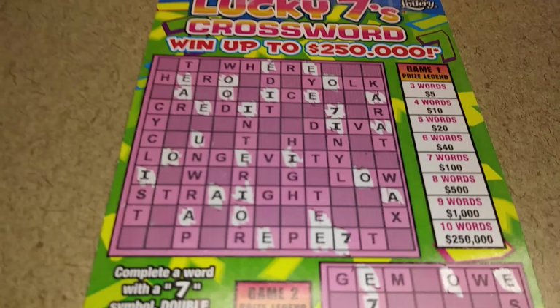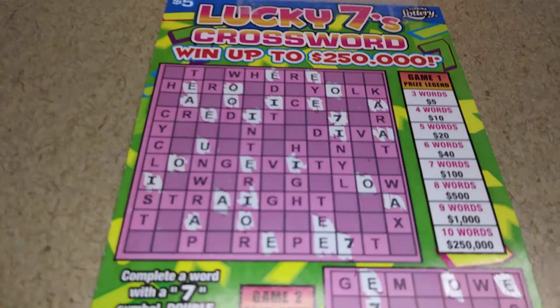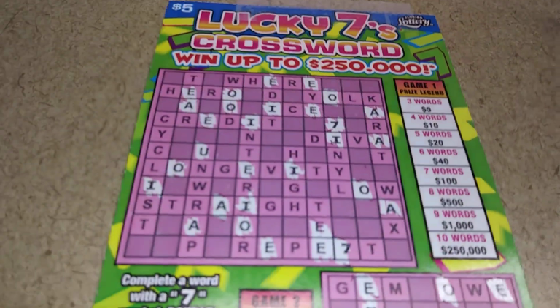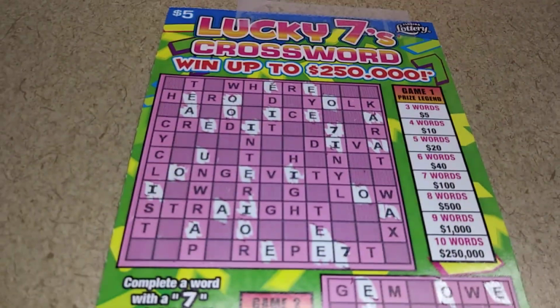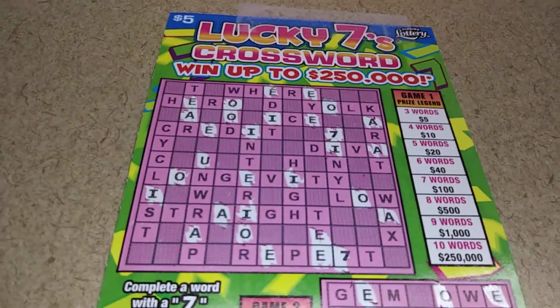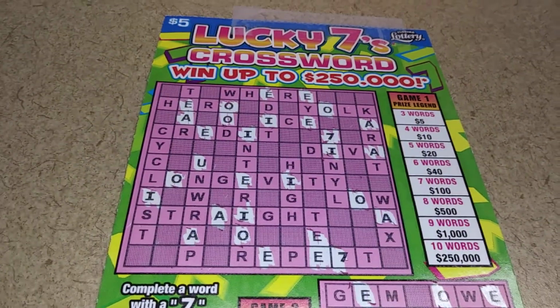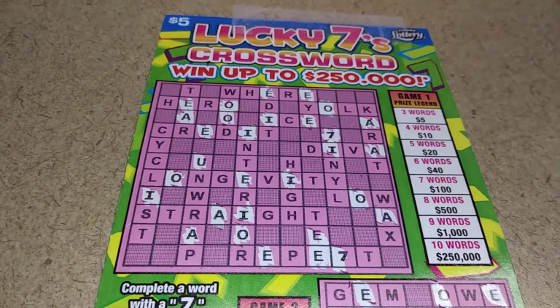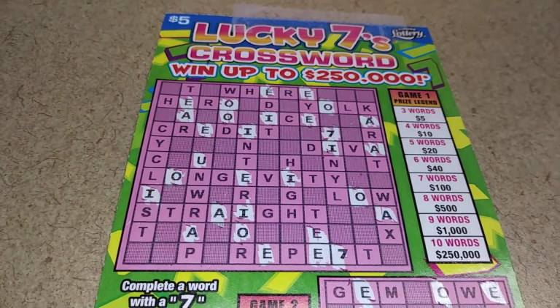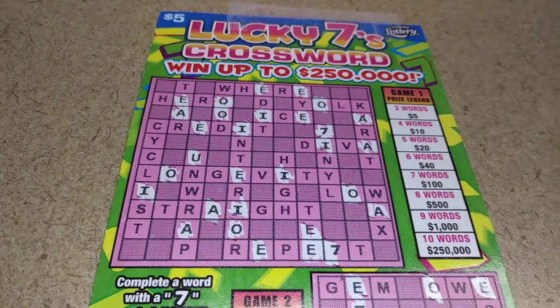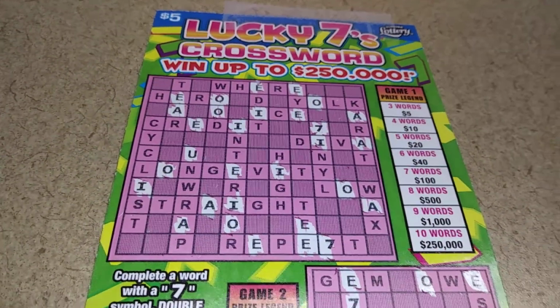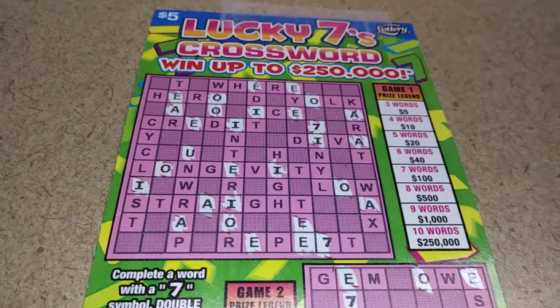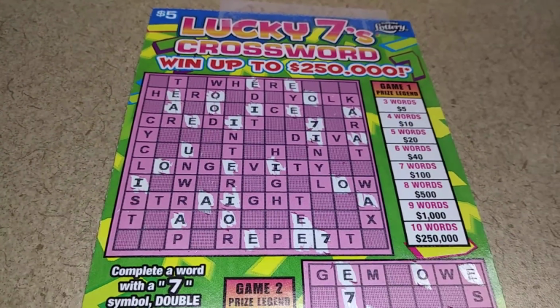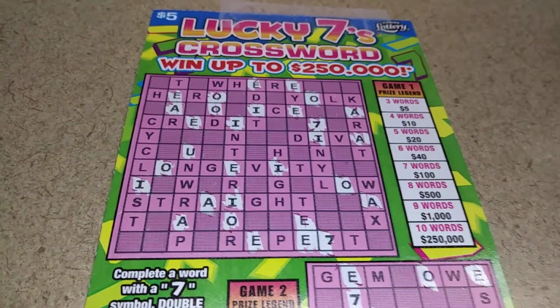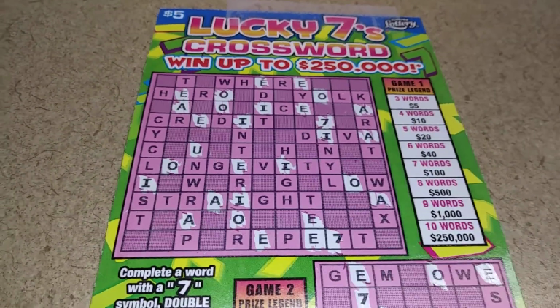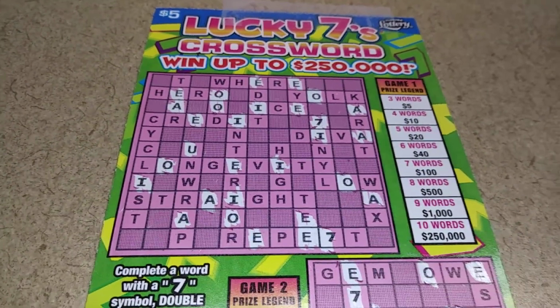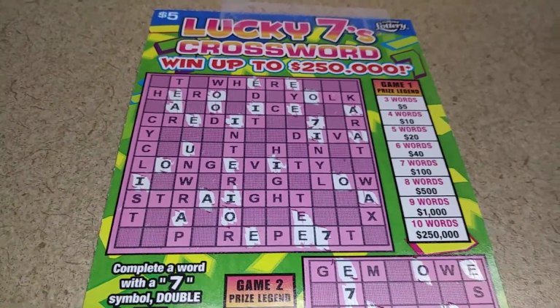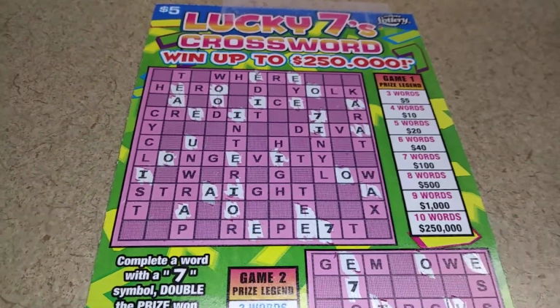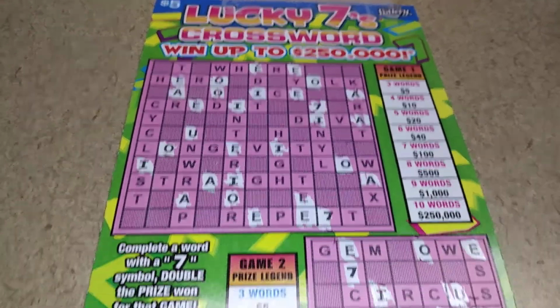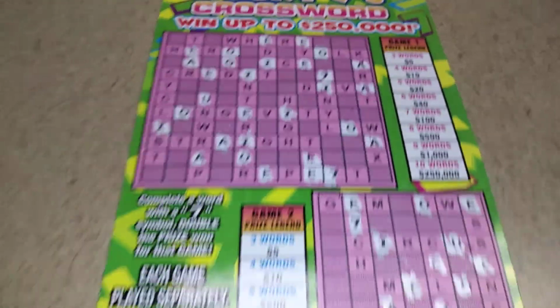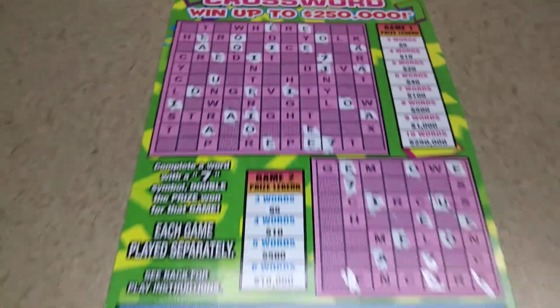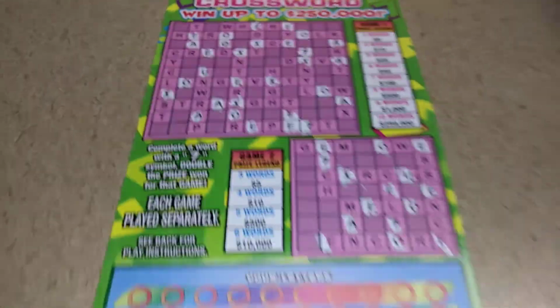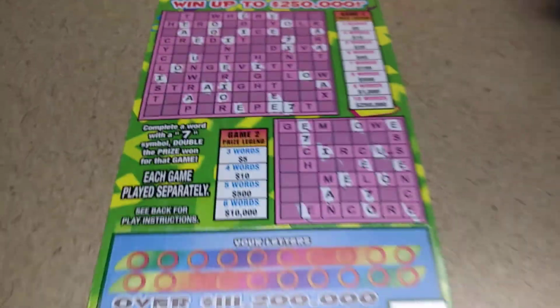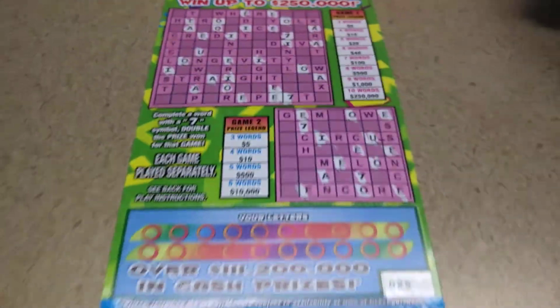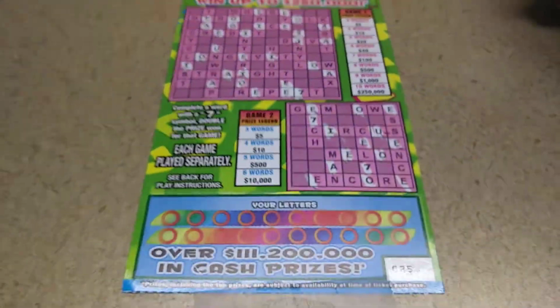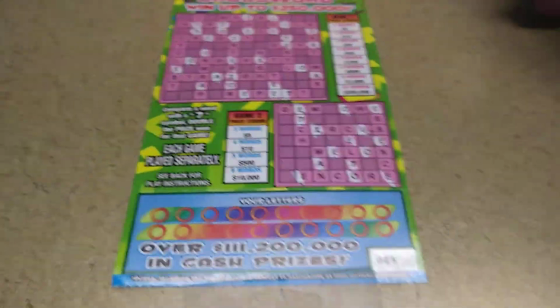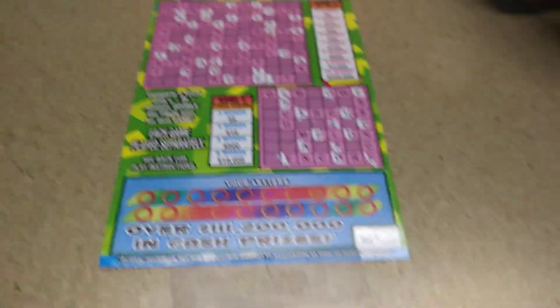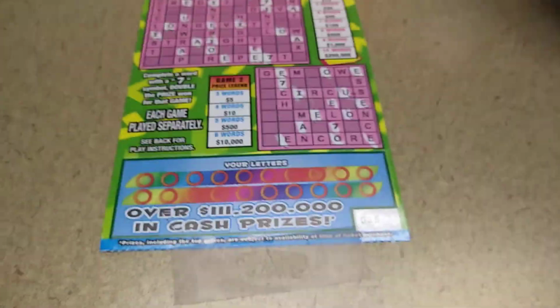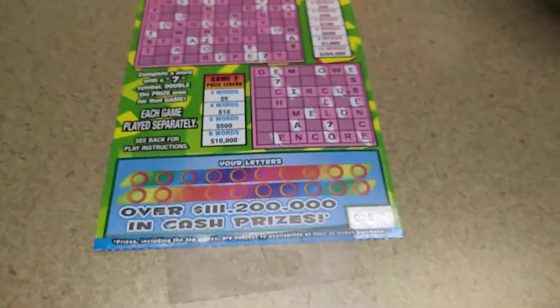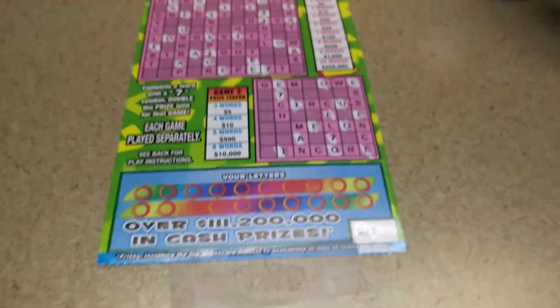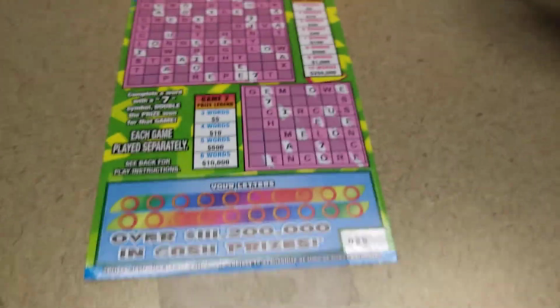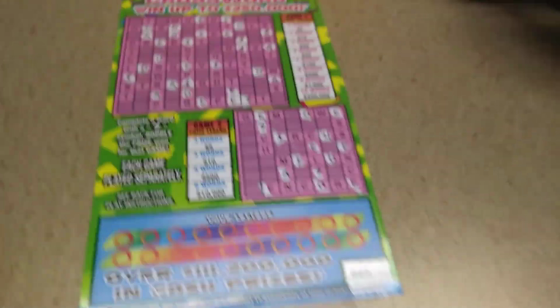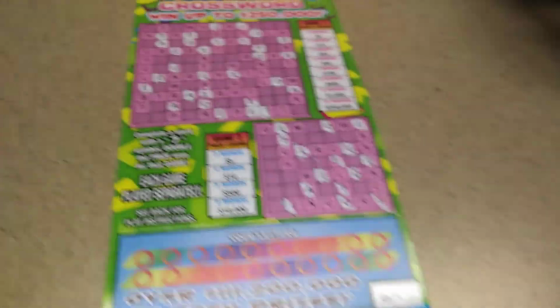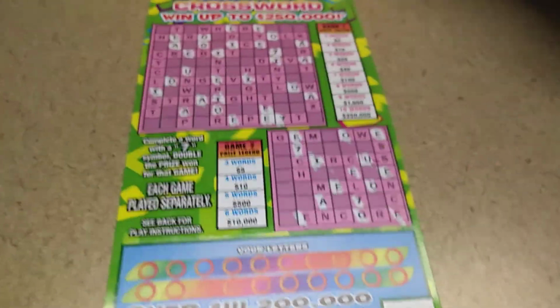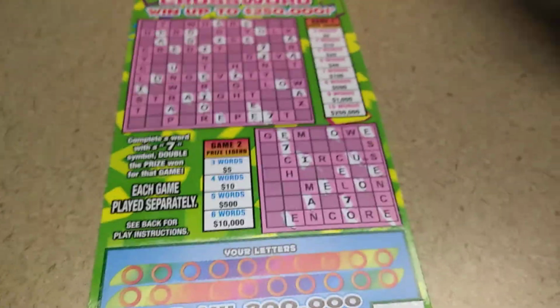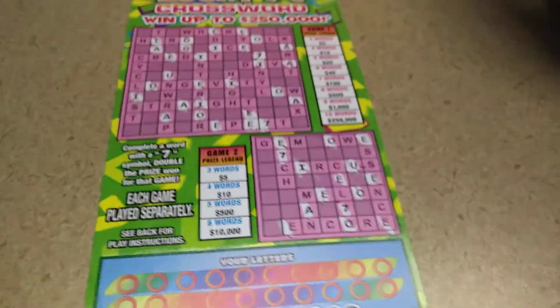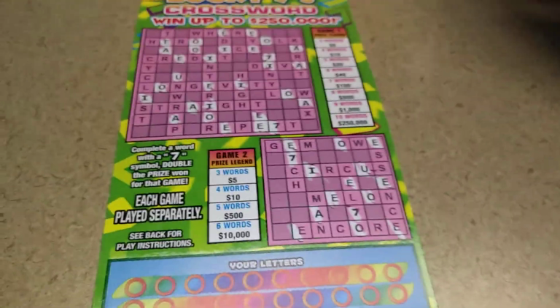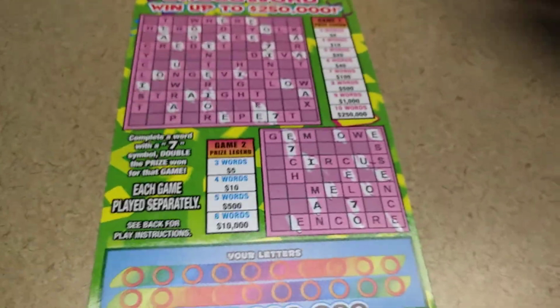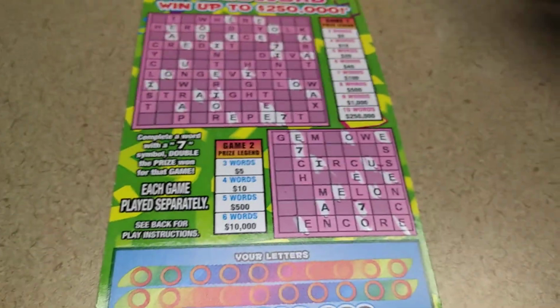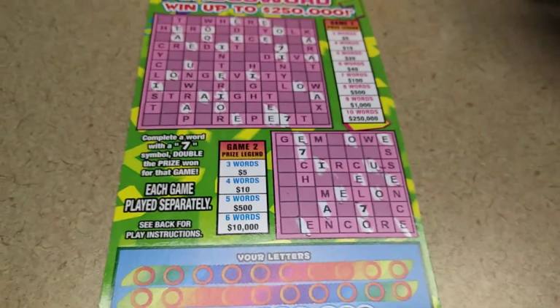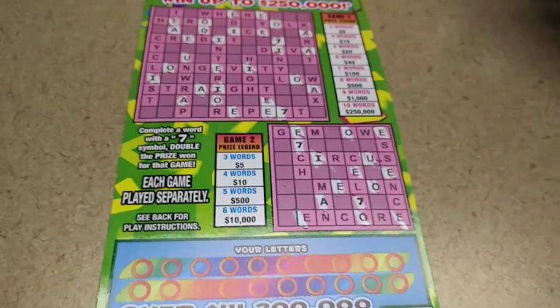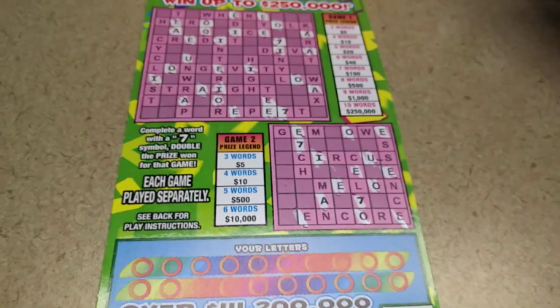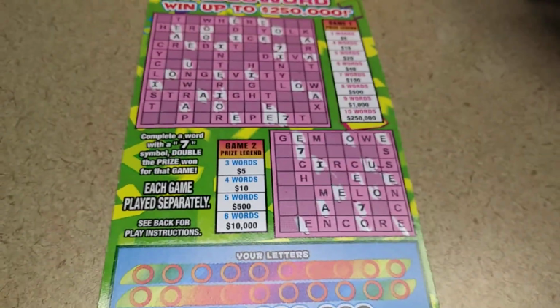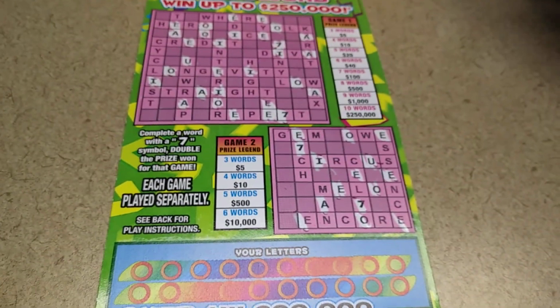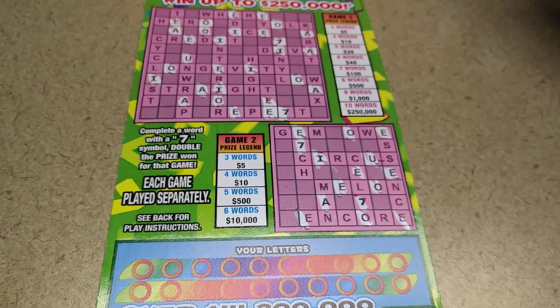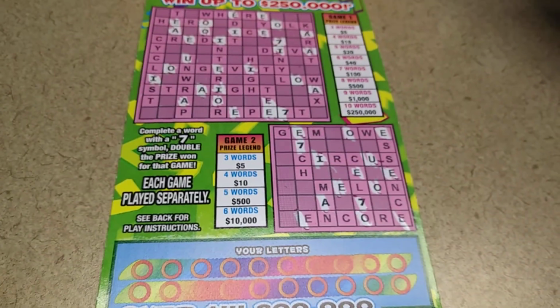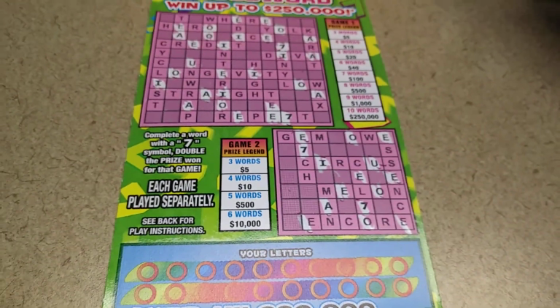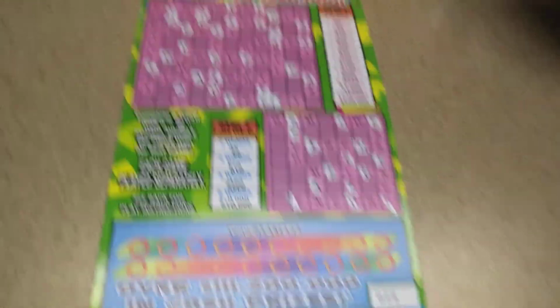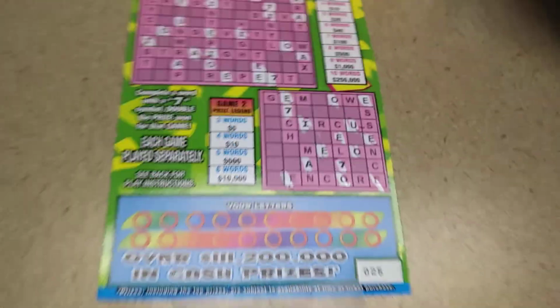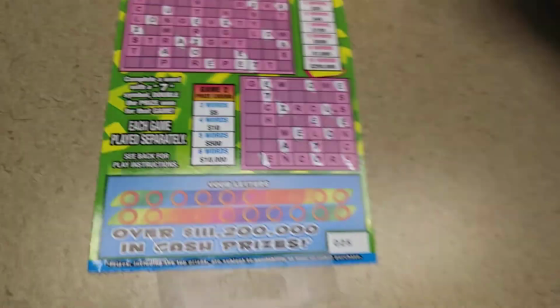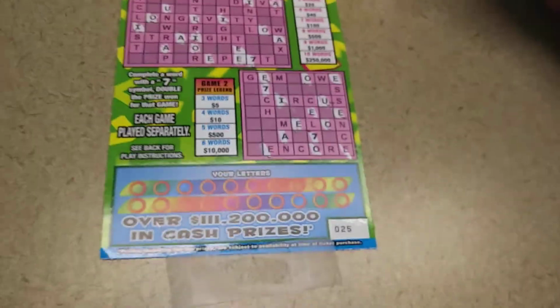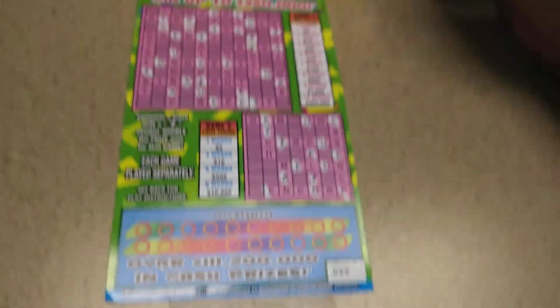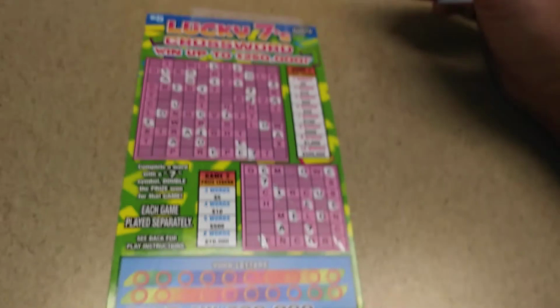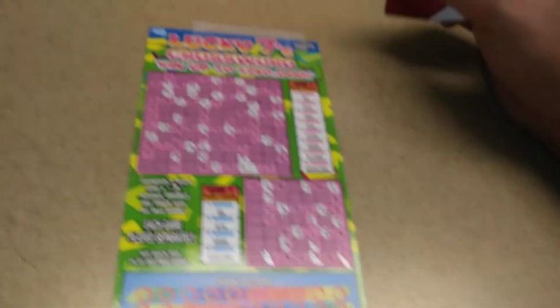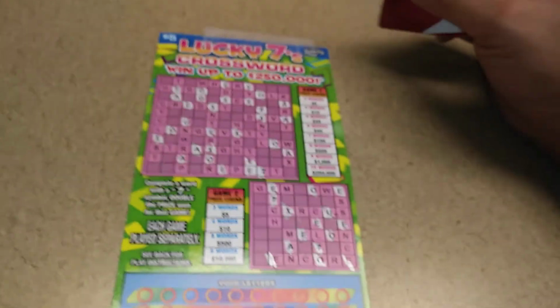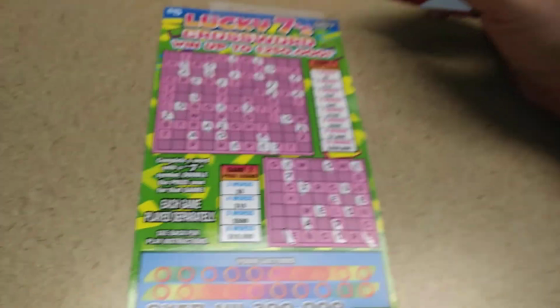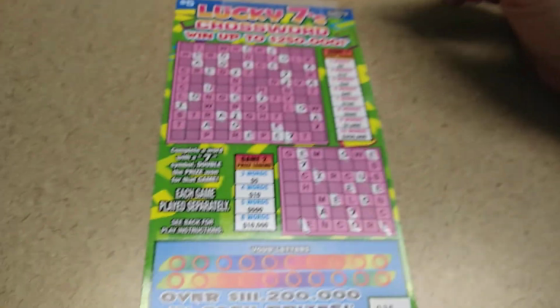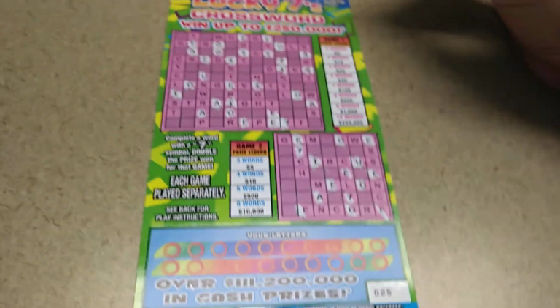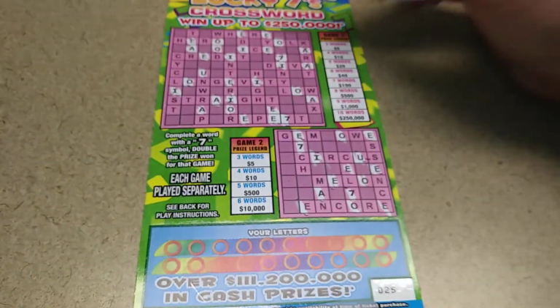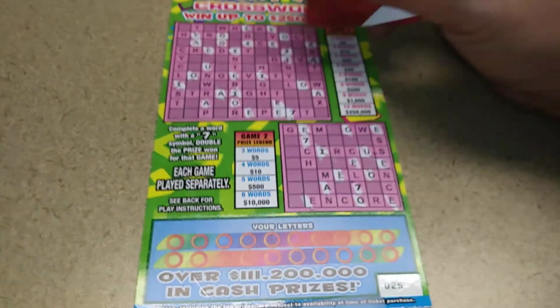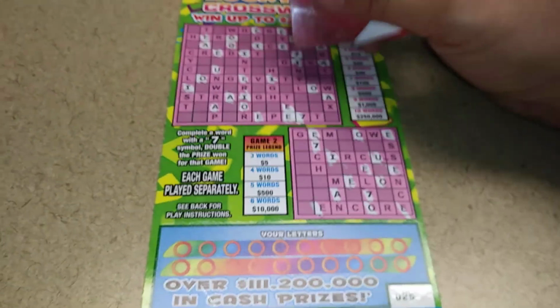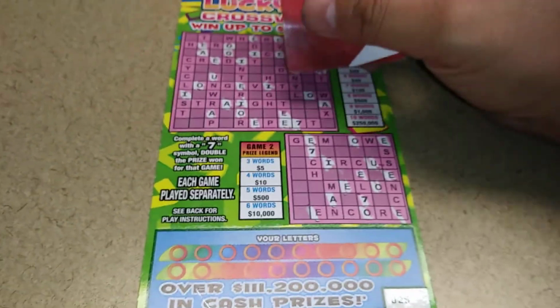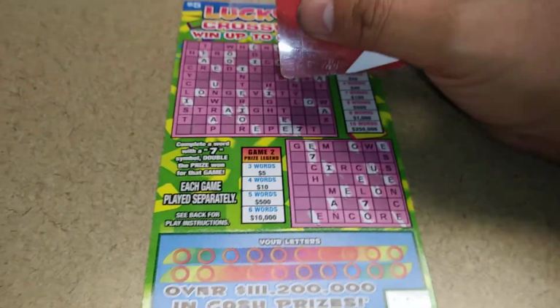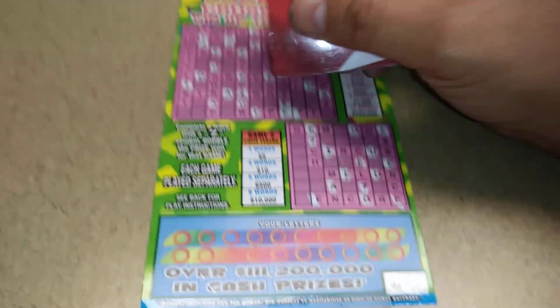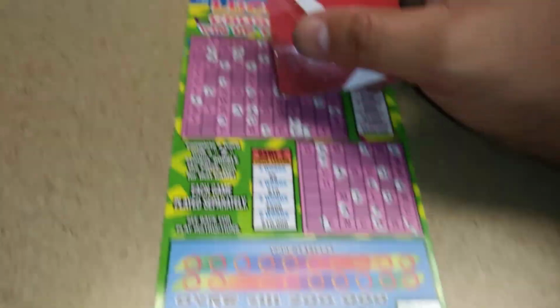What's going on, everybody? We got a $5 Lucky 7 crossword game, ticket number 25. All the vowels have been scratched off.